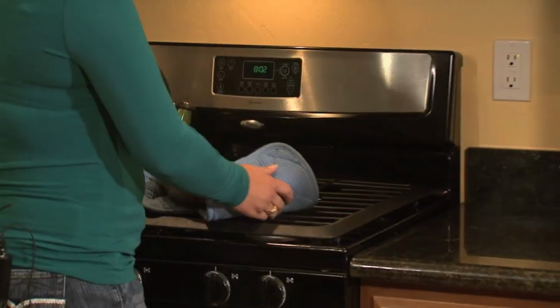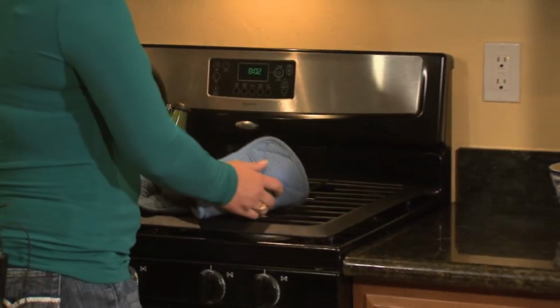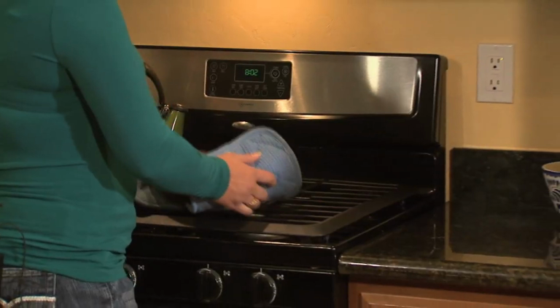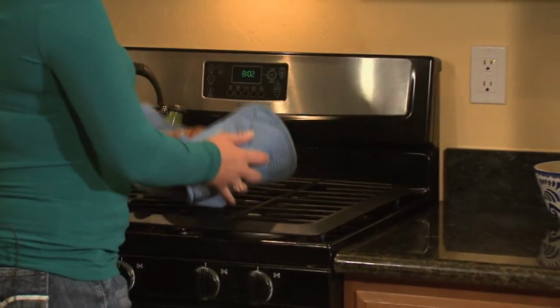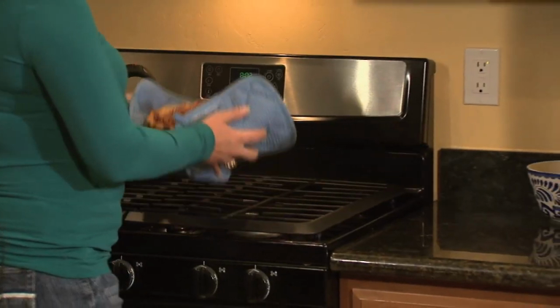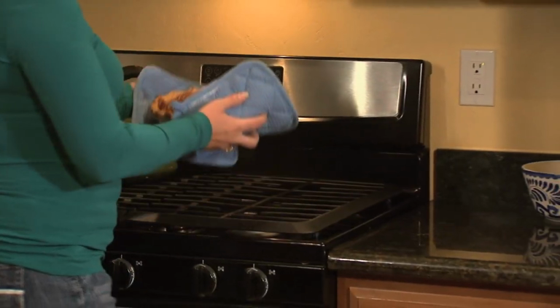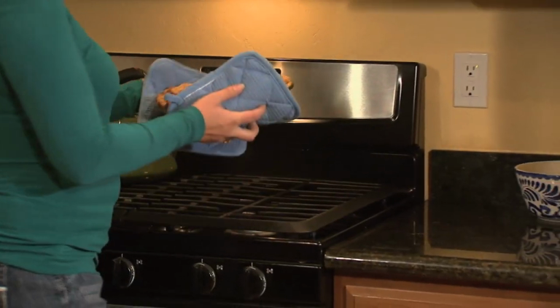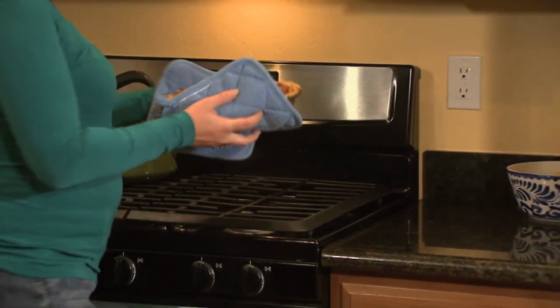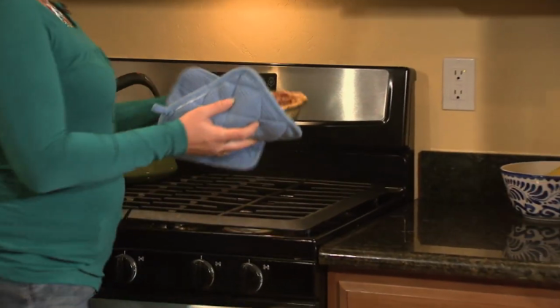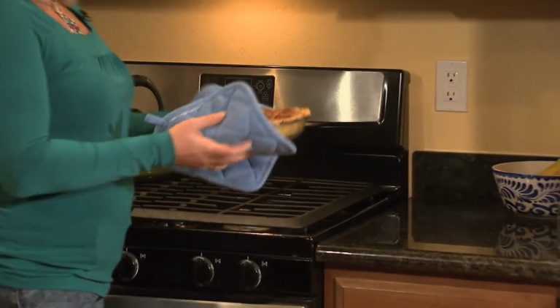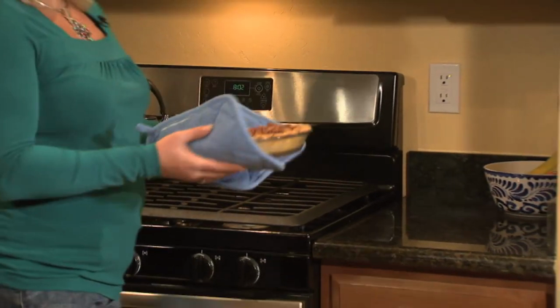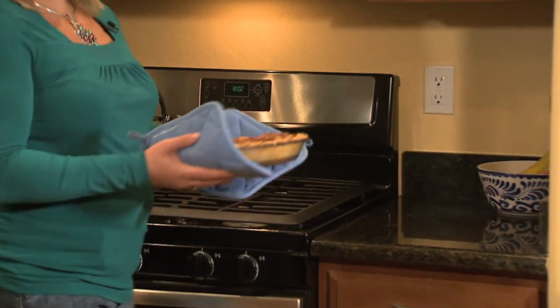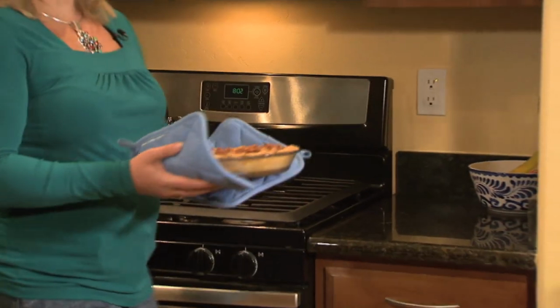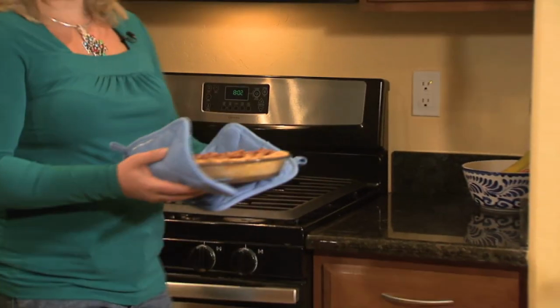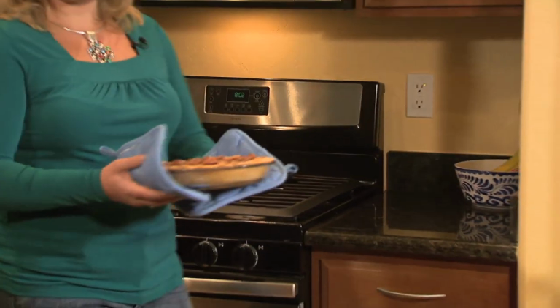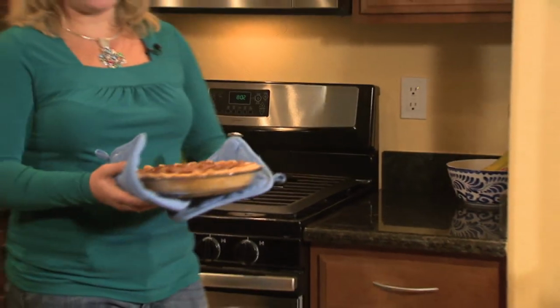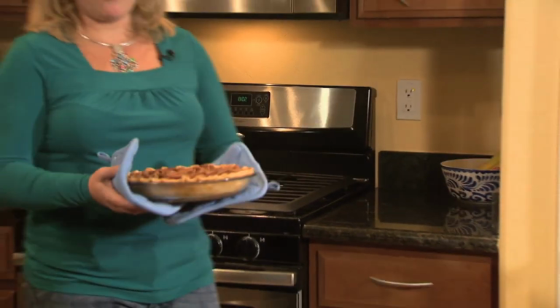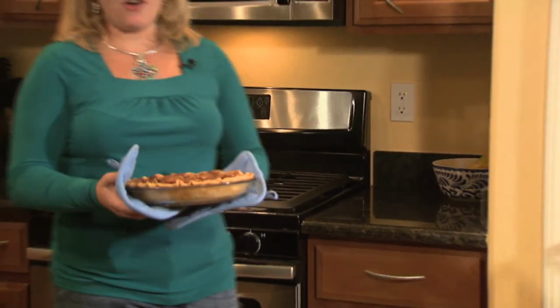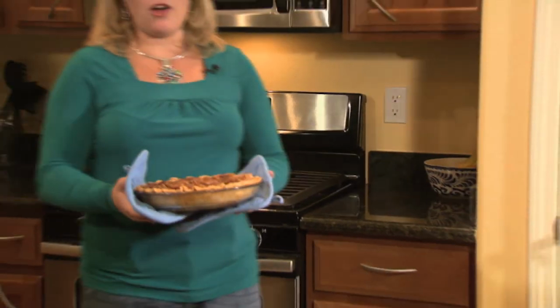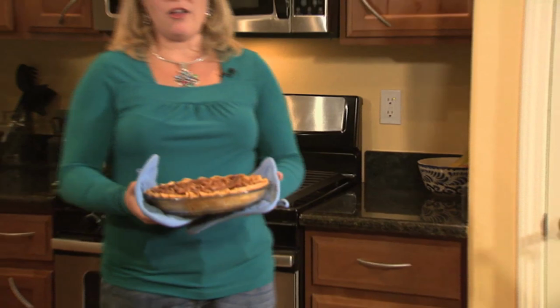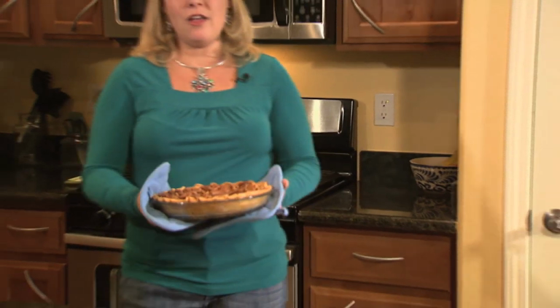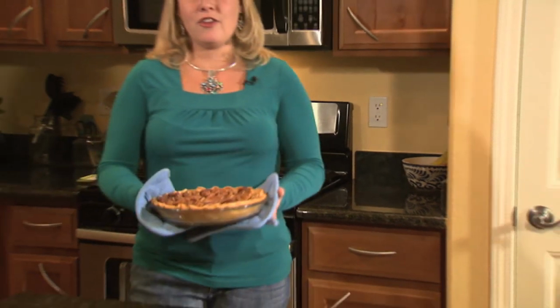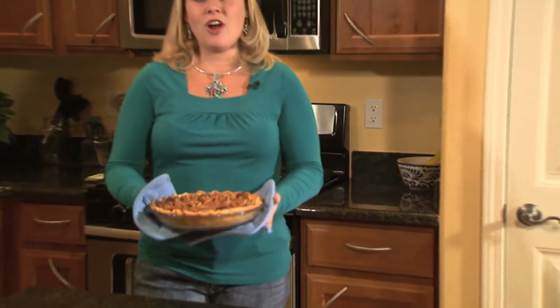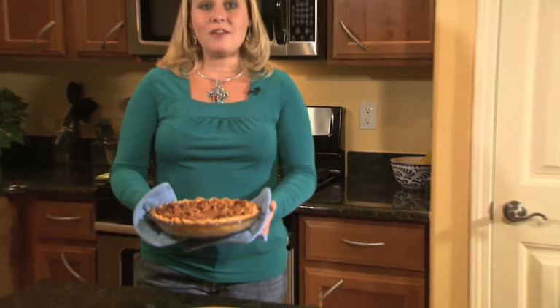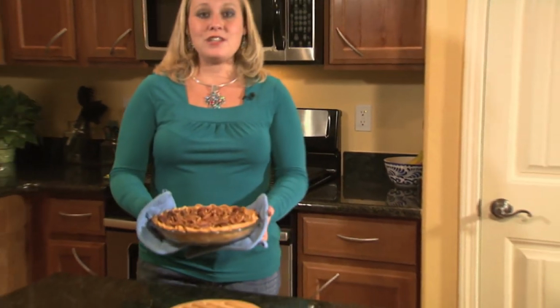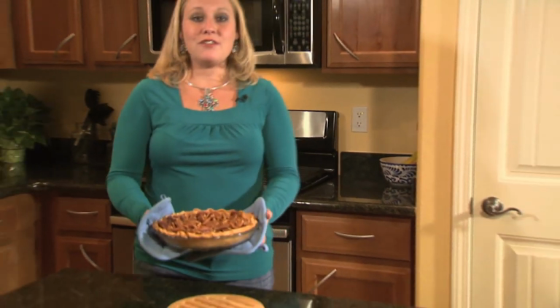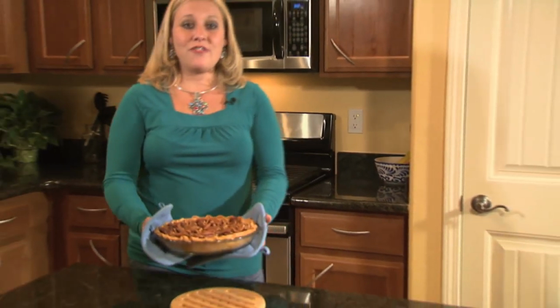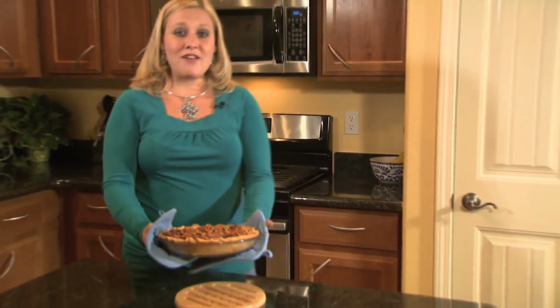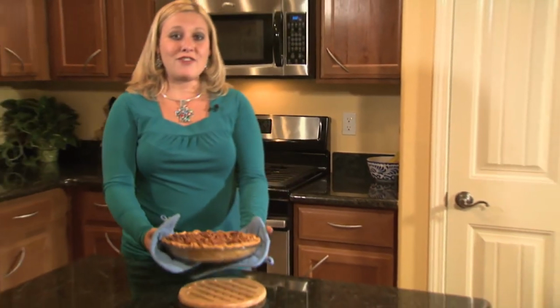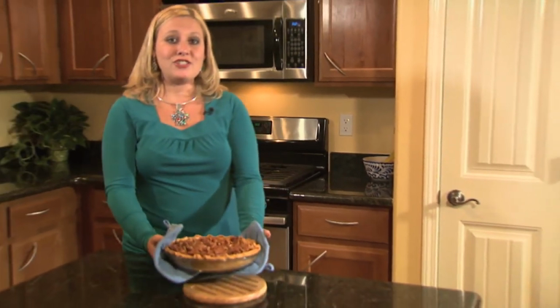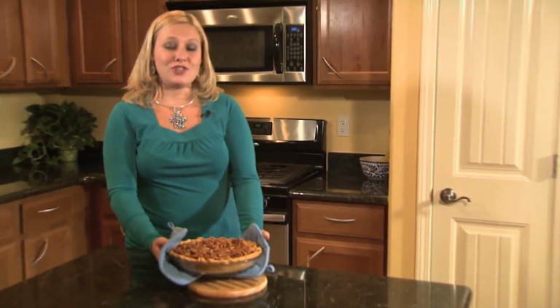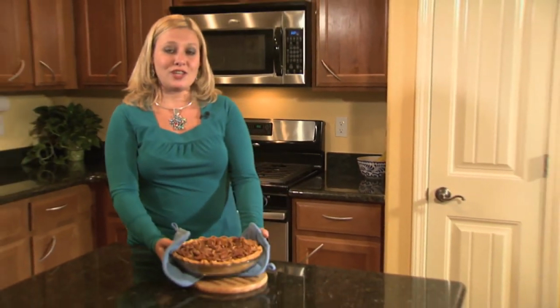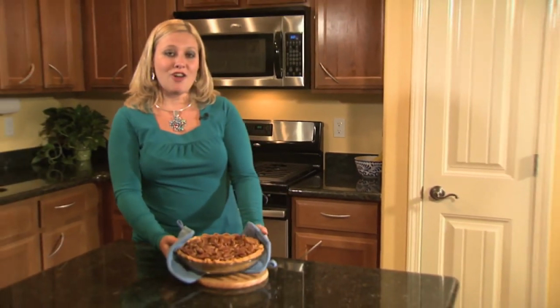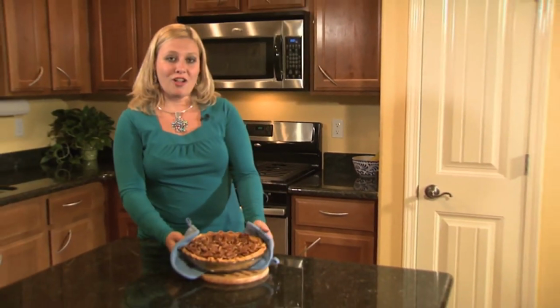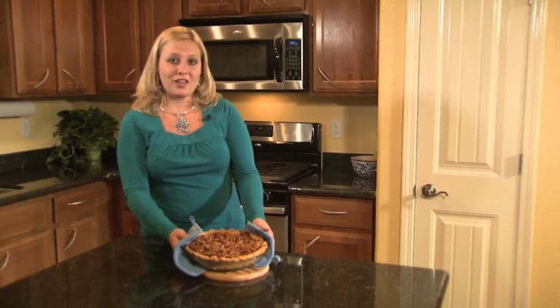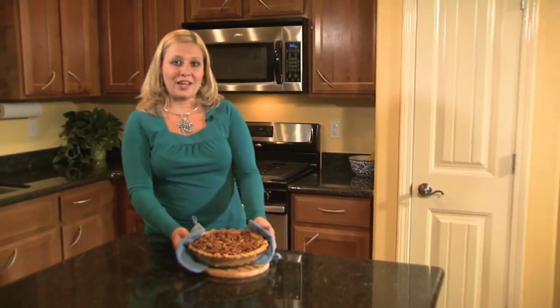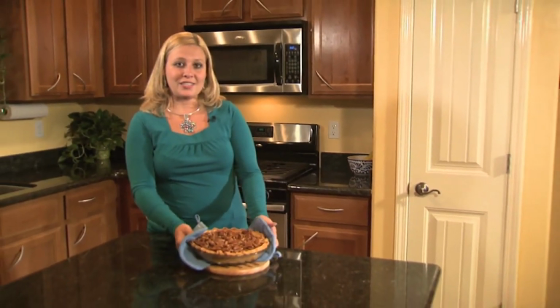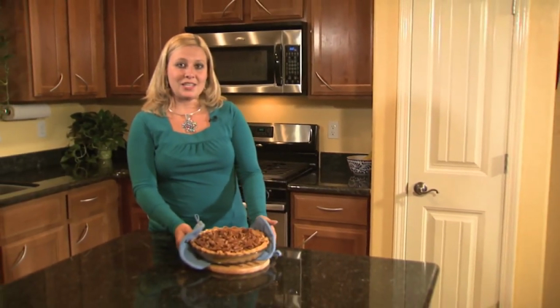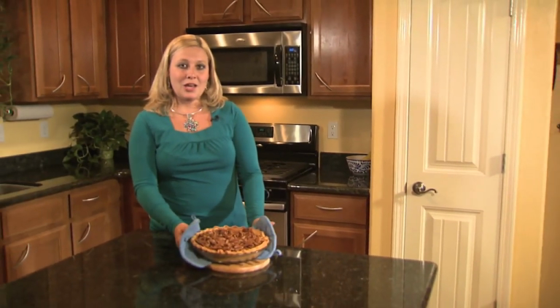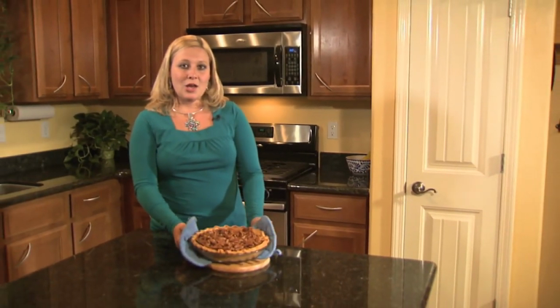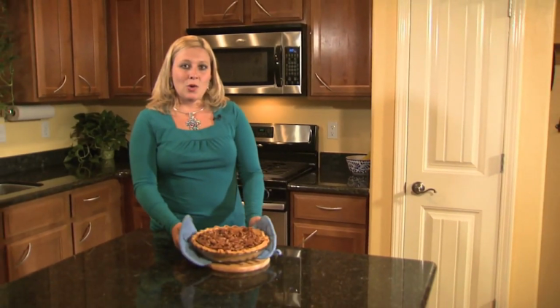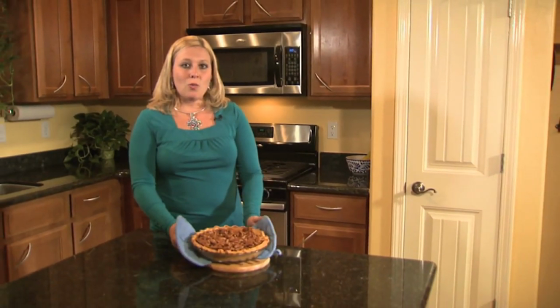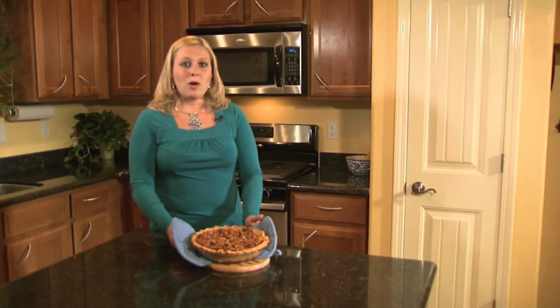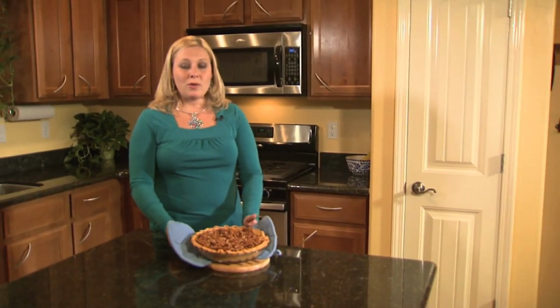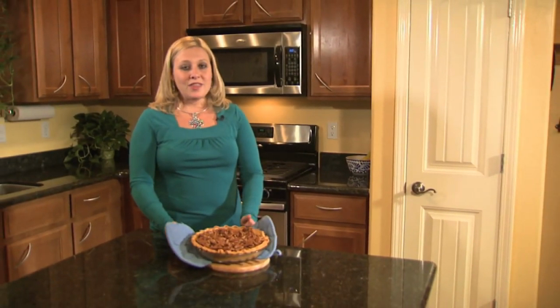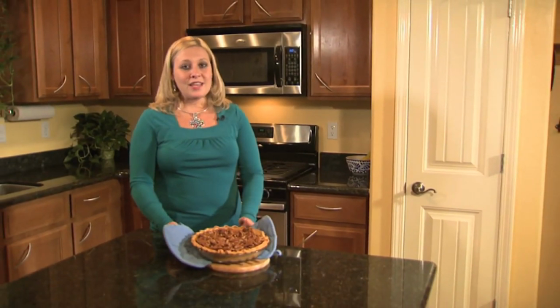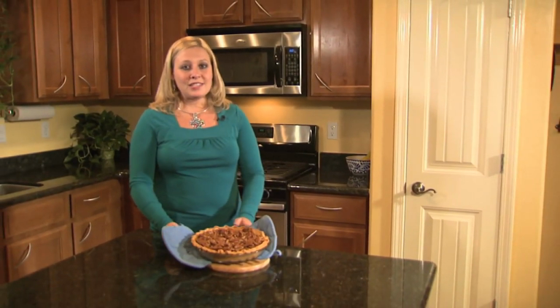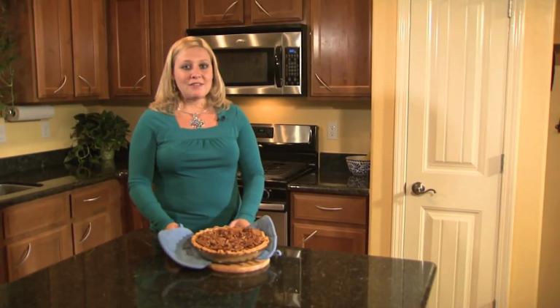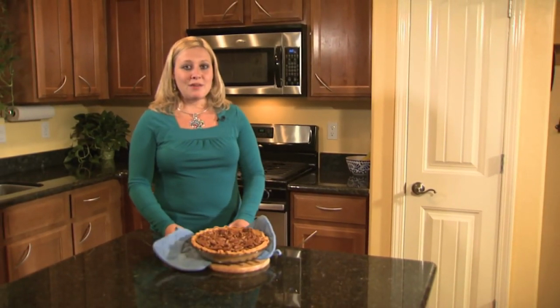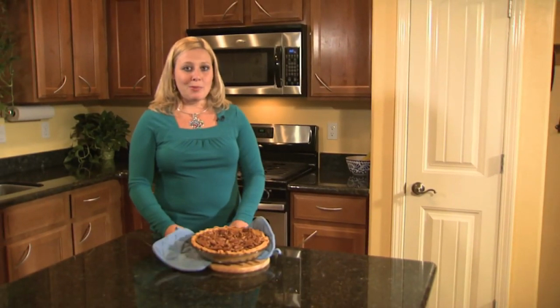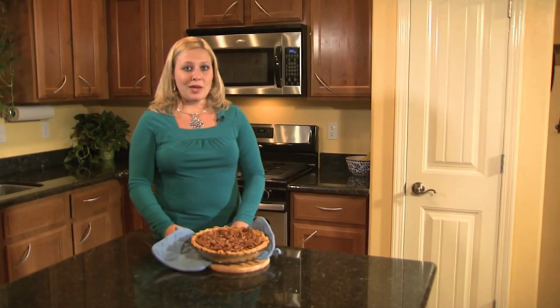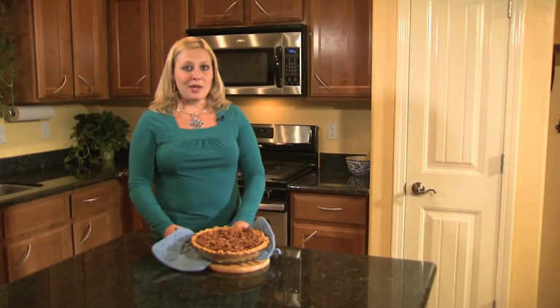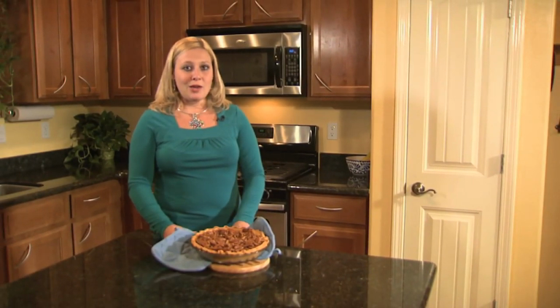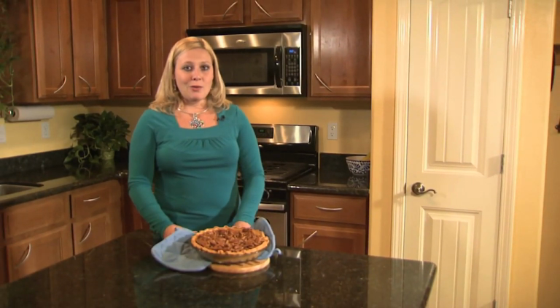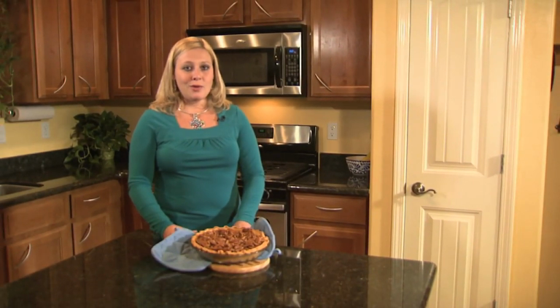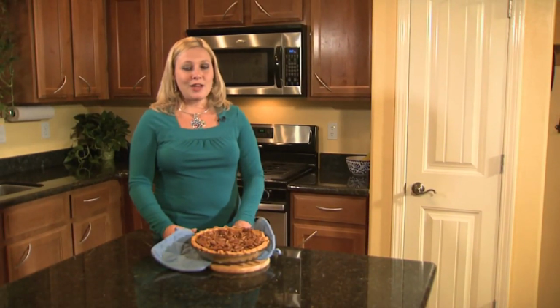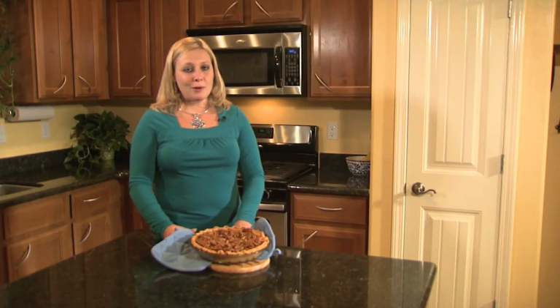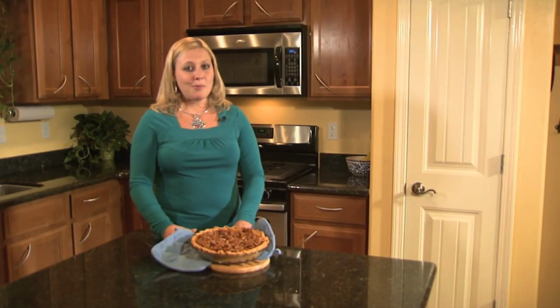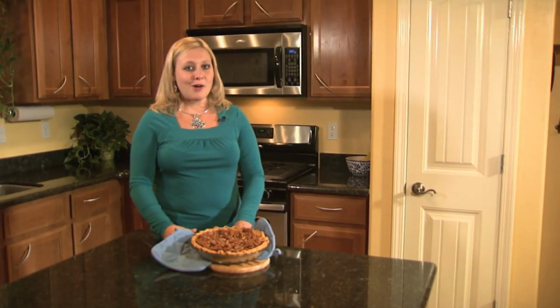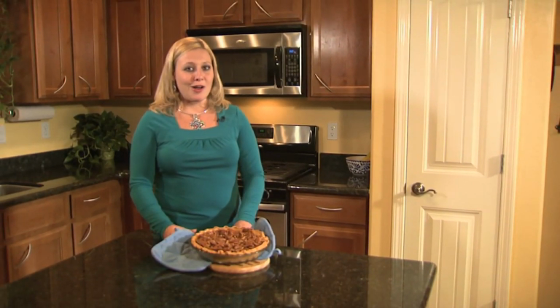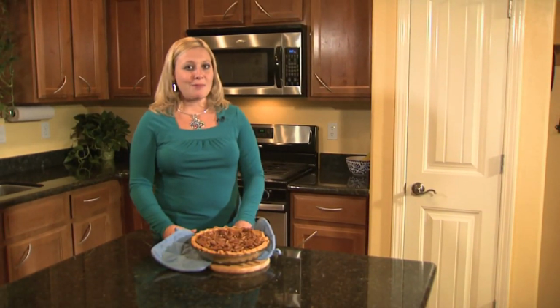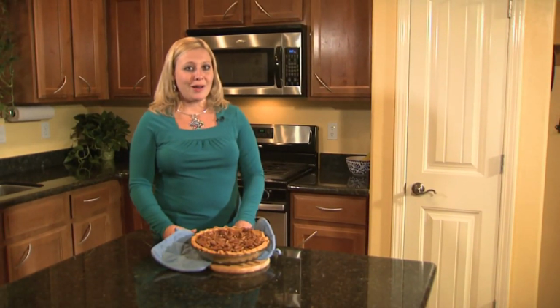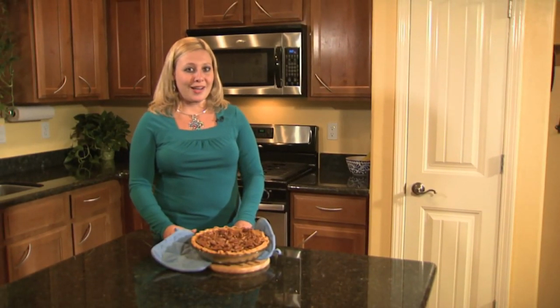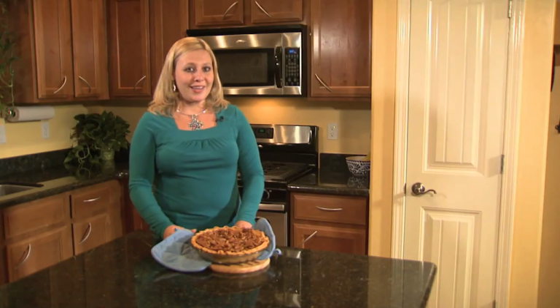Because pecans are seasonal during the fall, they're often a favorite during the holidays. What would Thanksgiving be without a pecan pie?